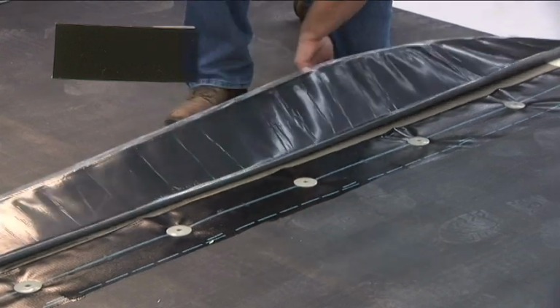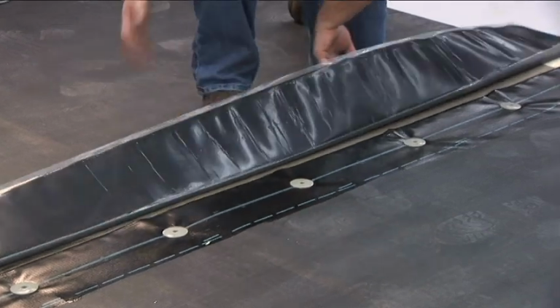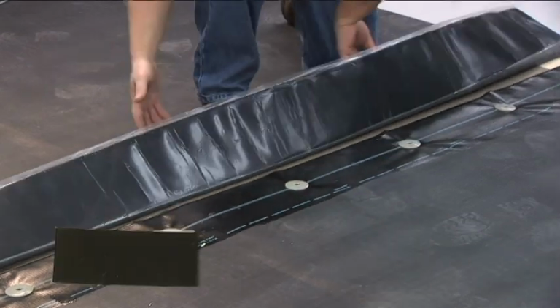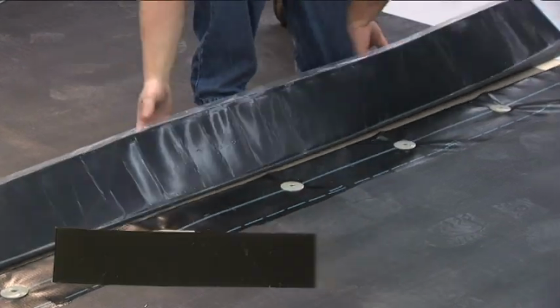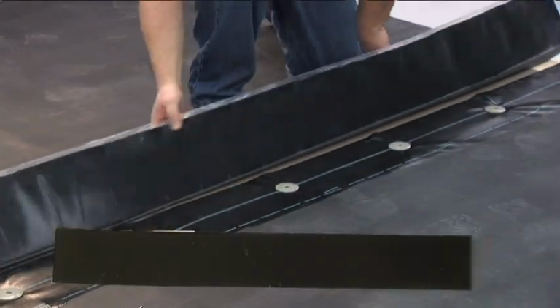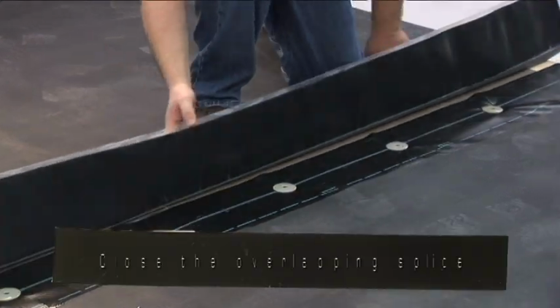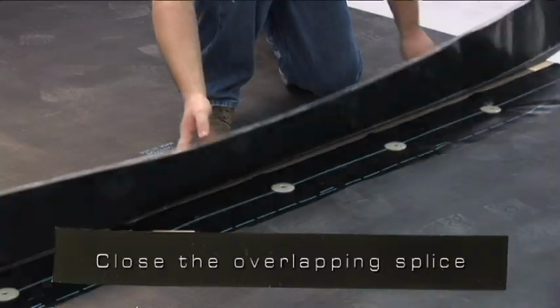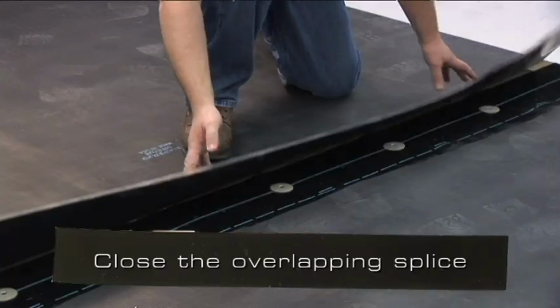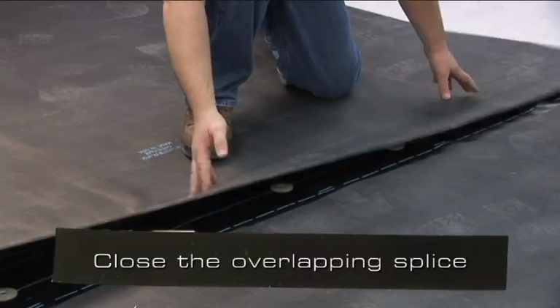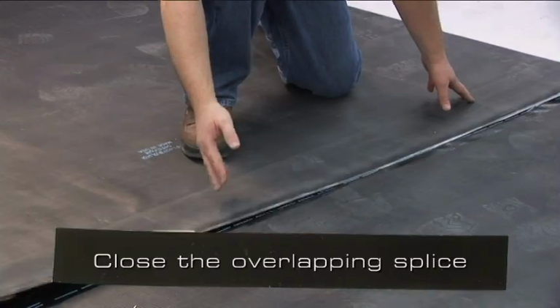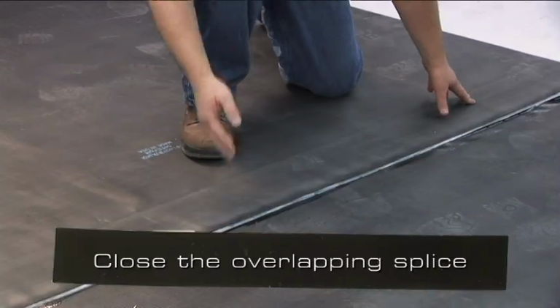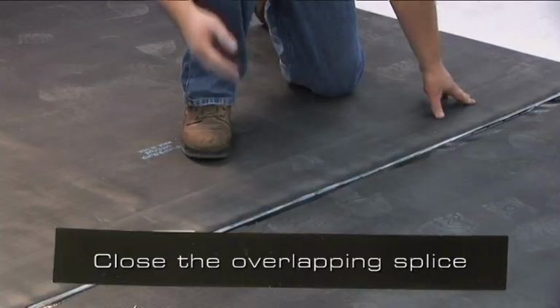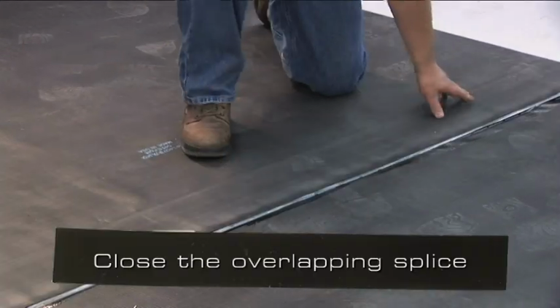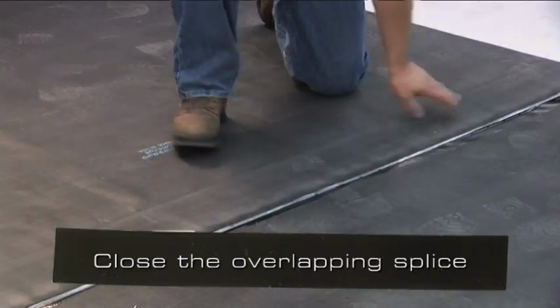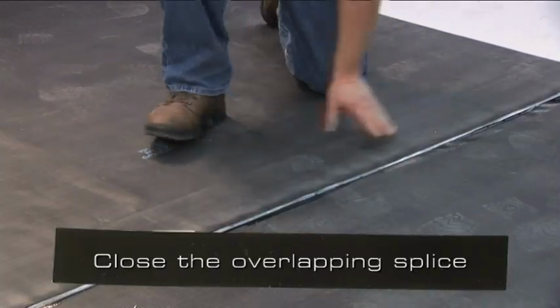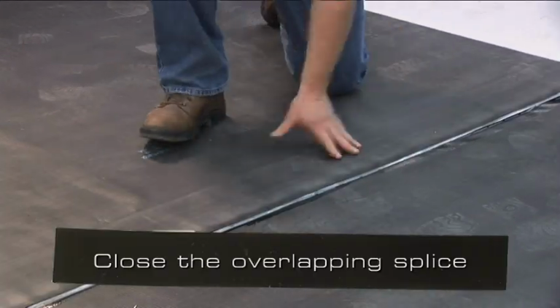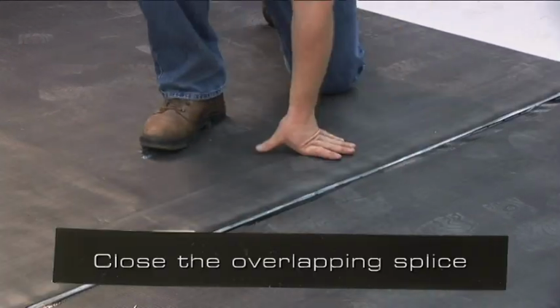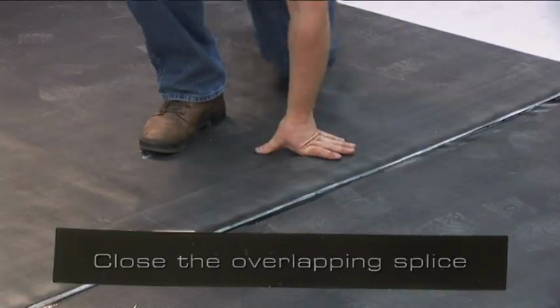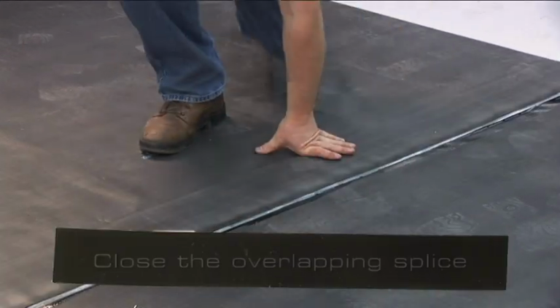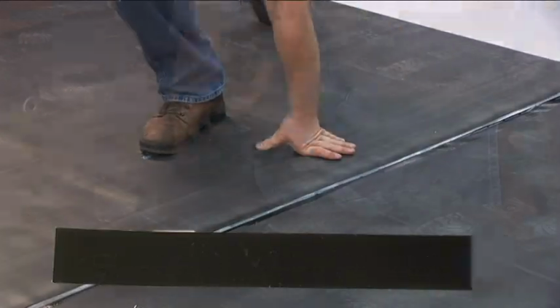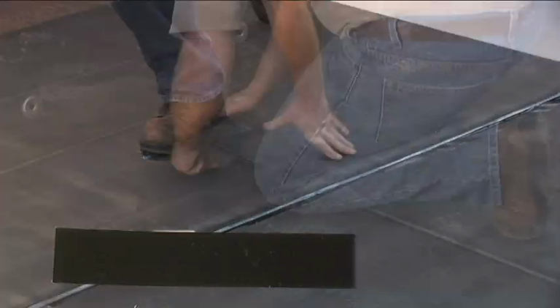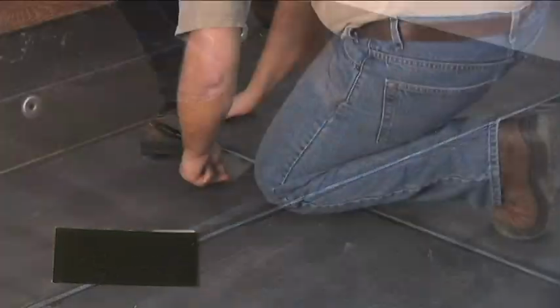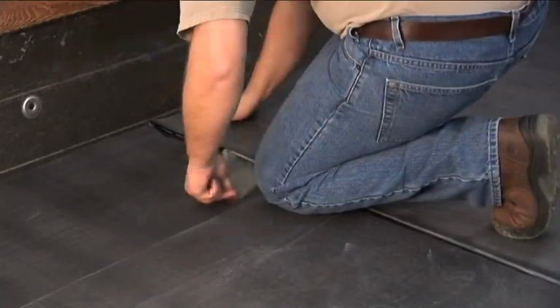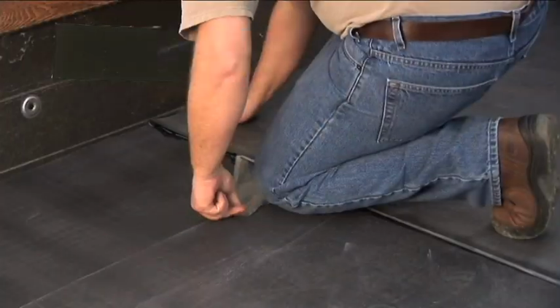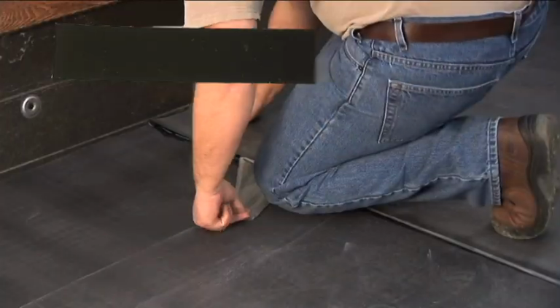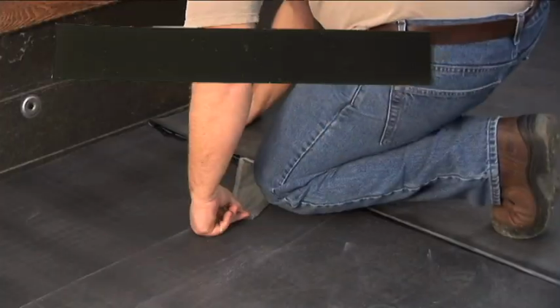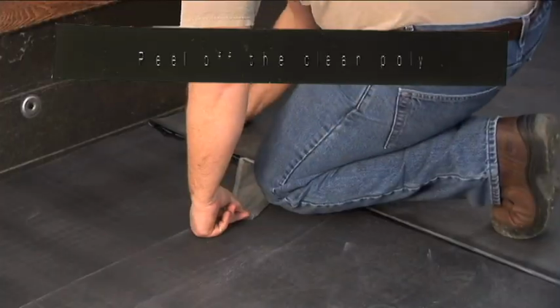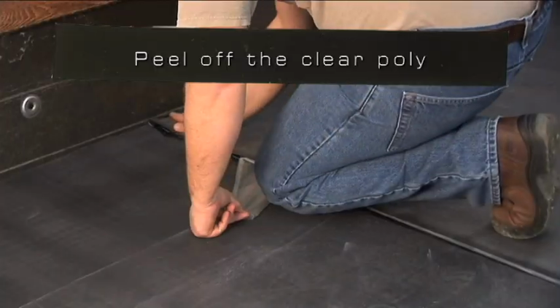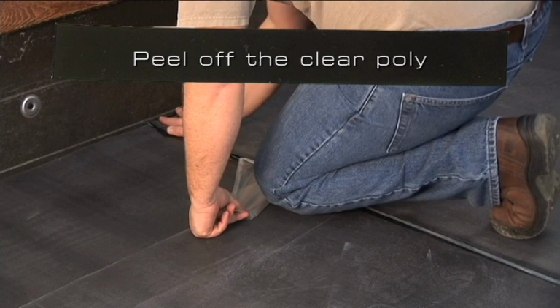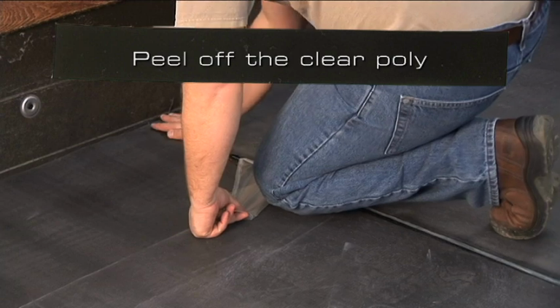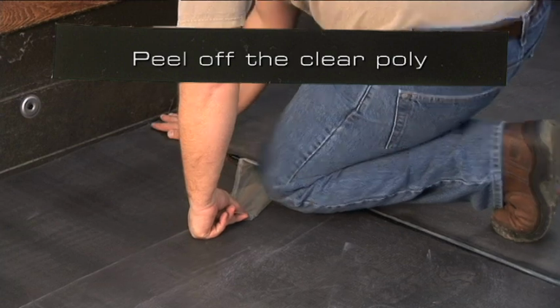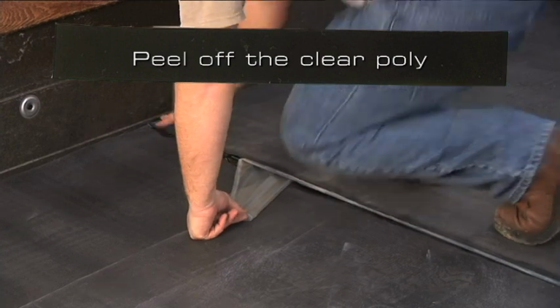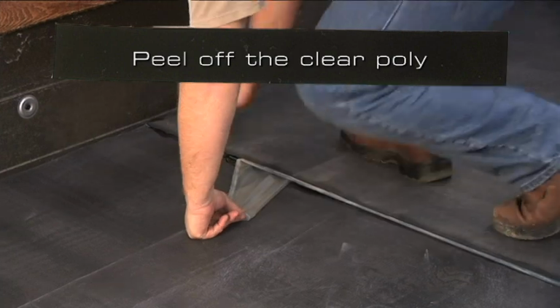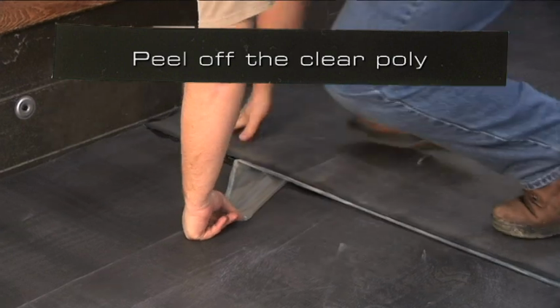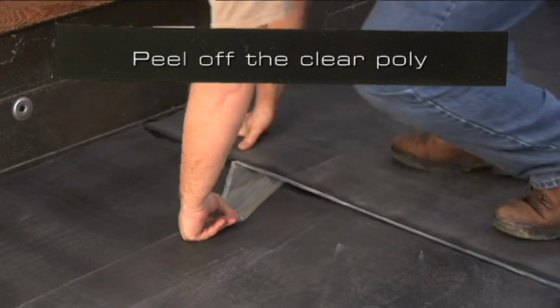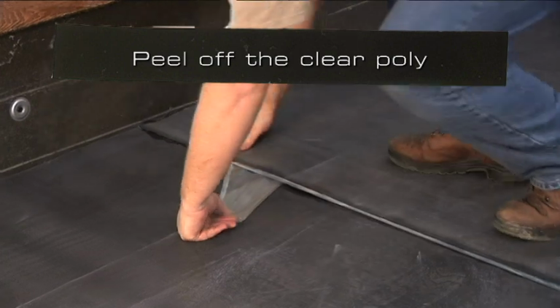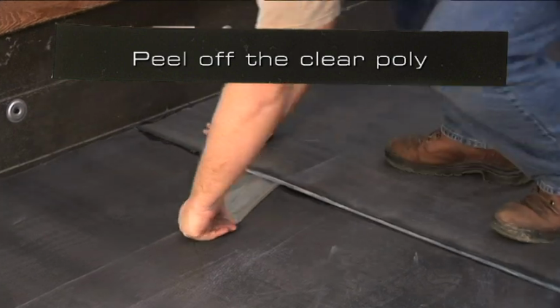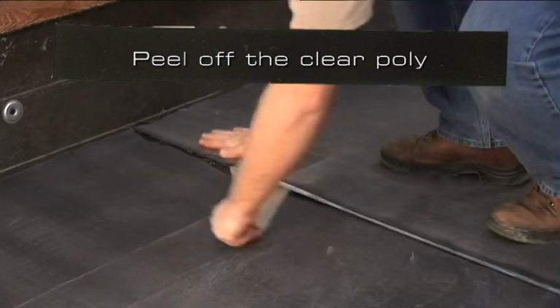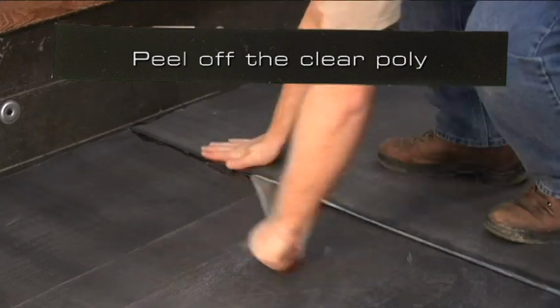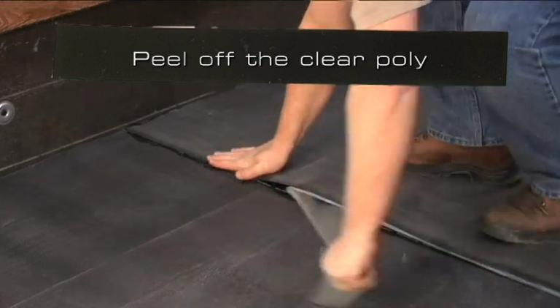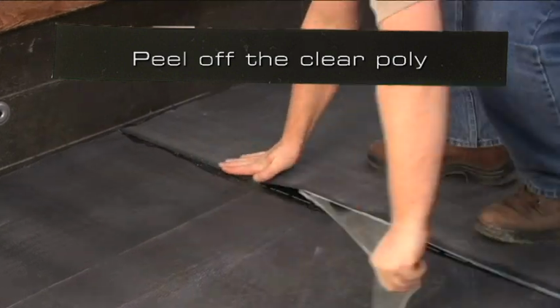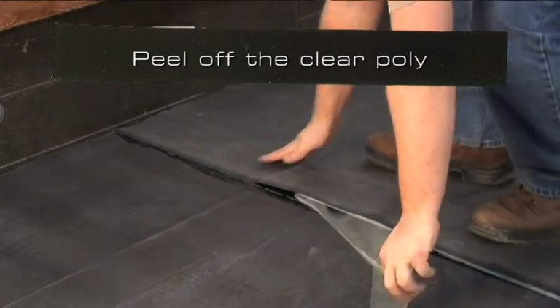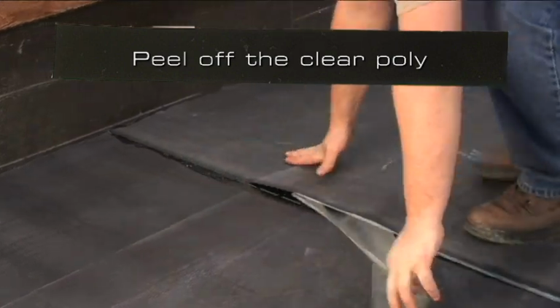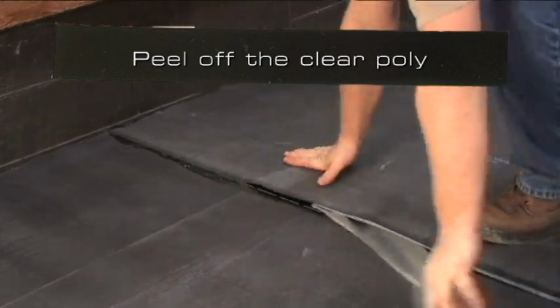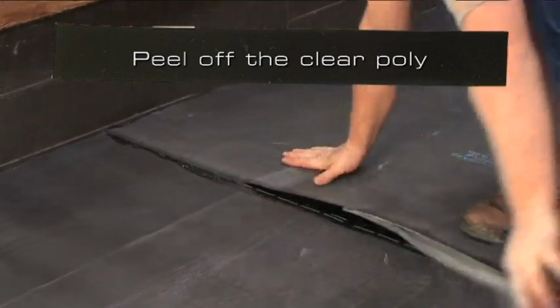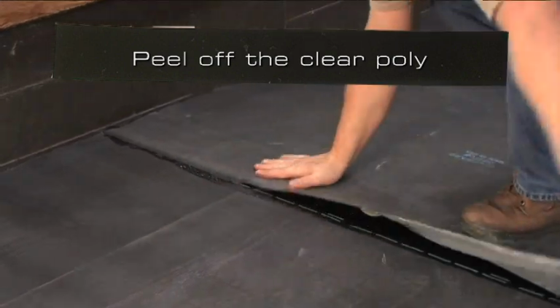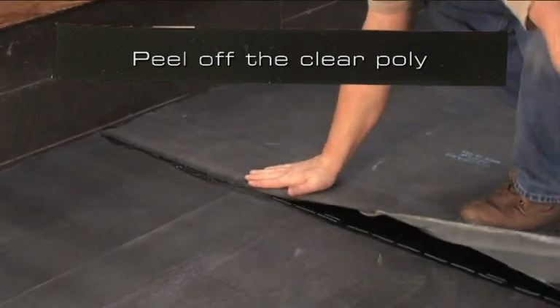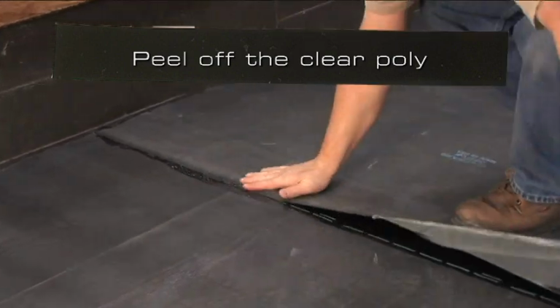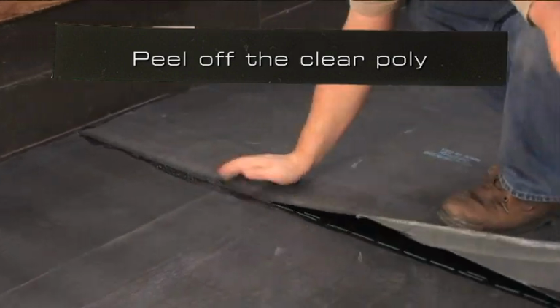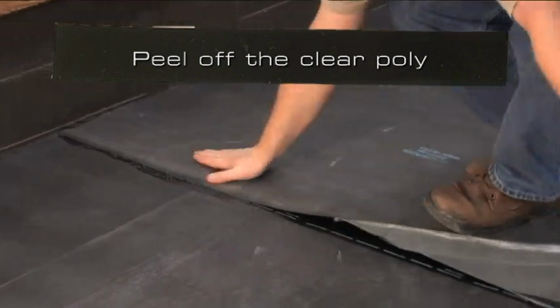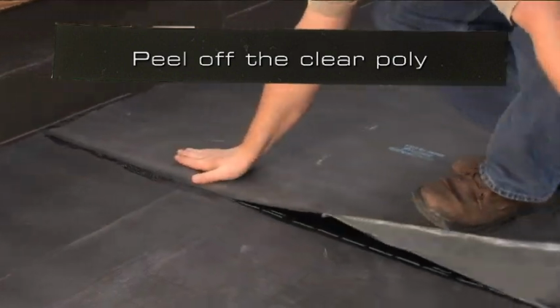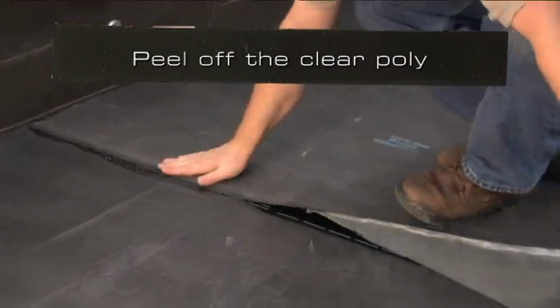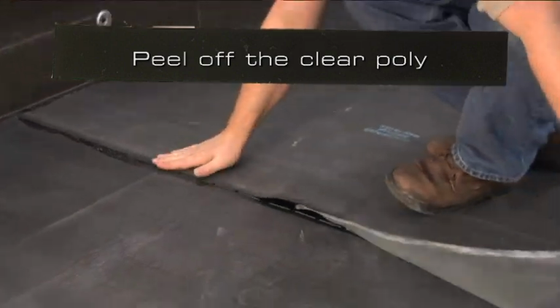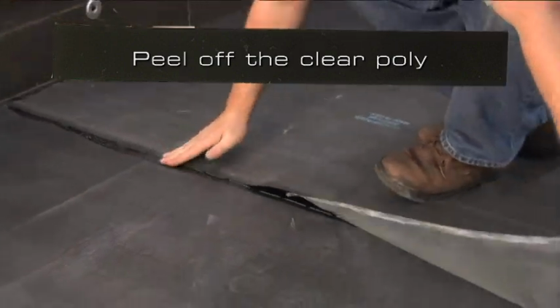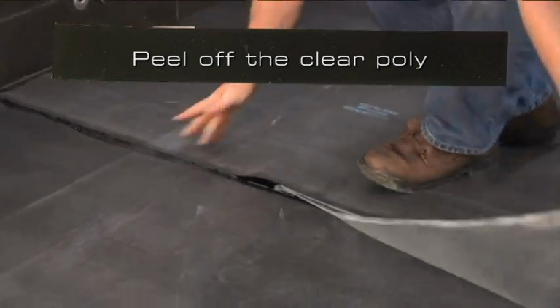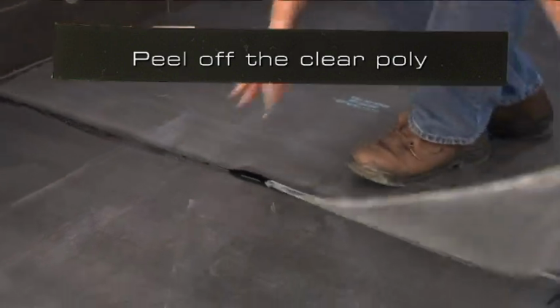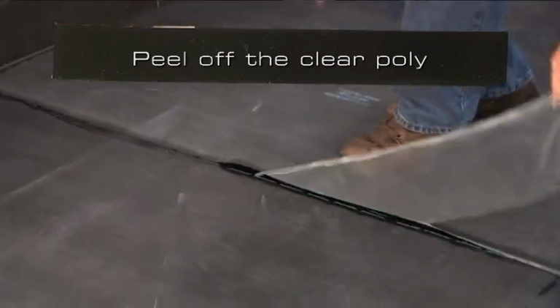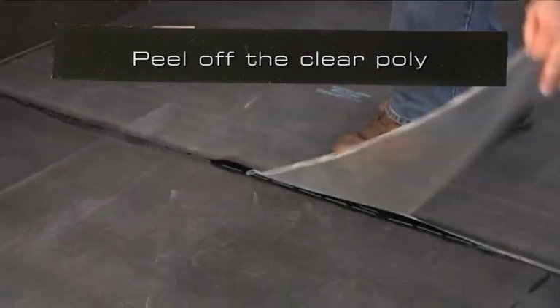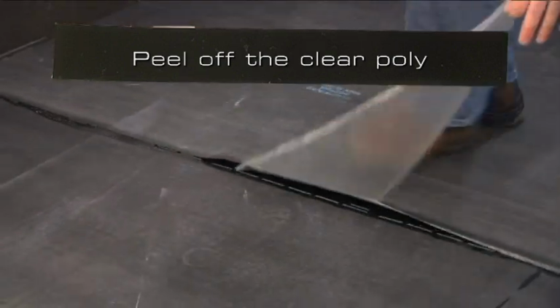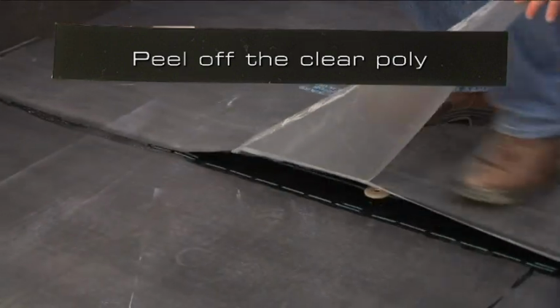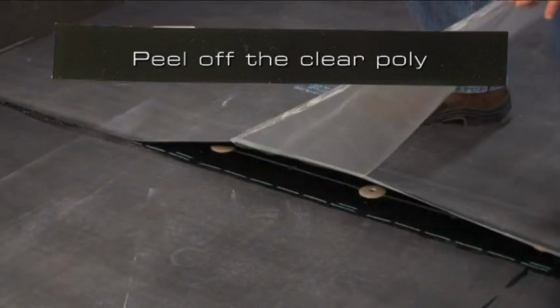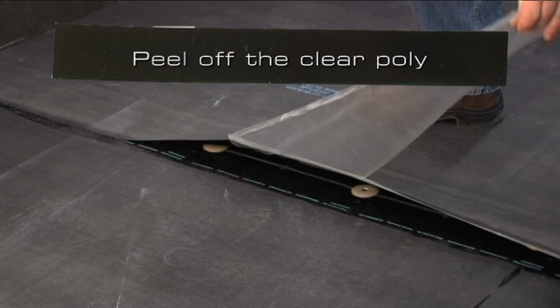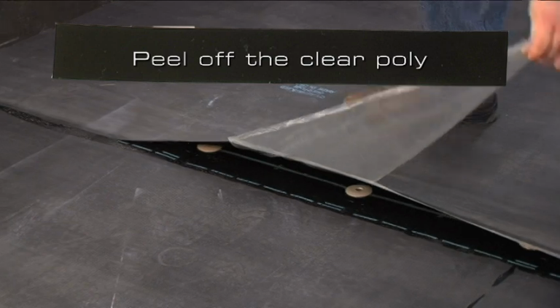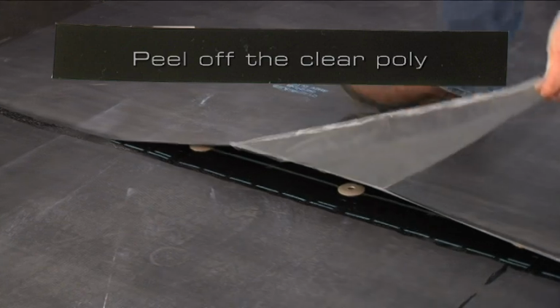Close the overlapping splice. While peeling off the clear poly, apply firm hand pressure towards the outside edge of the splice.